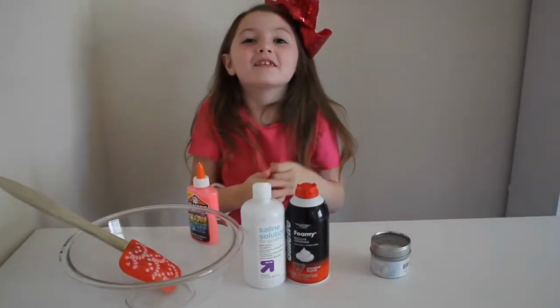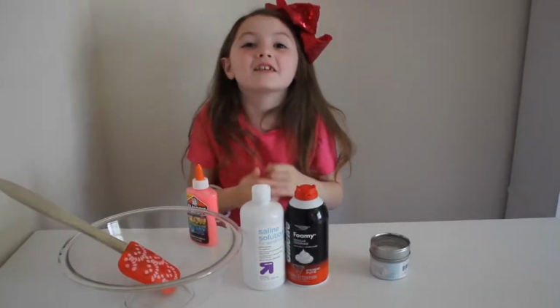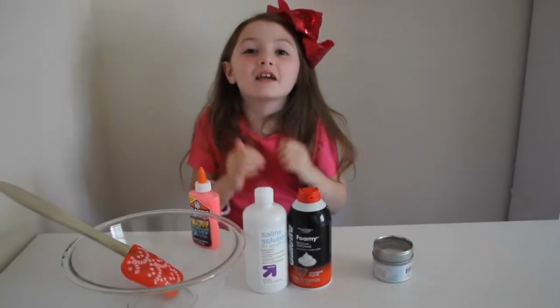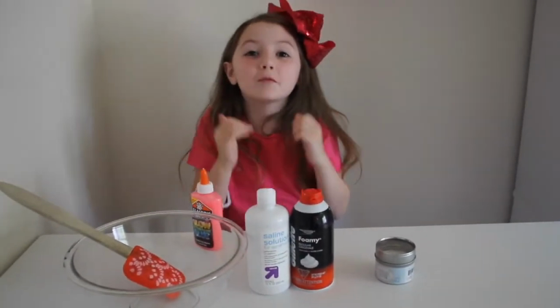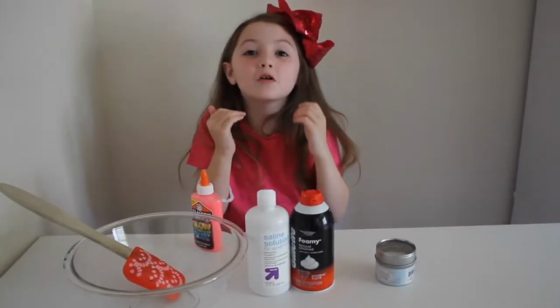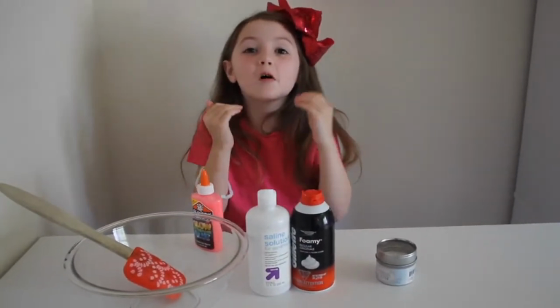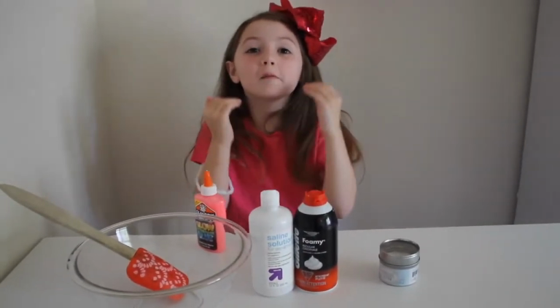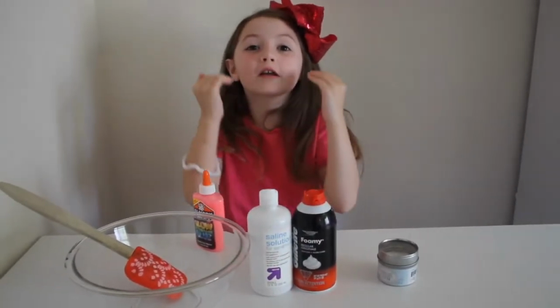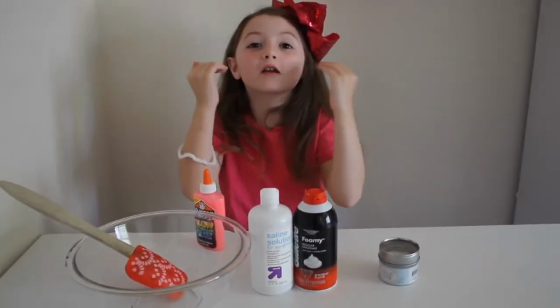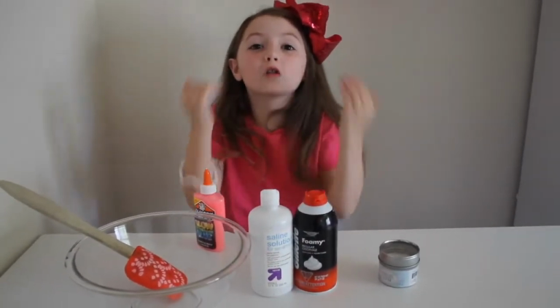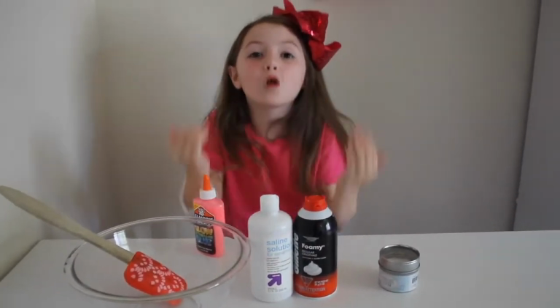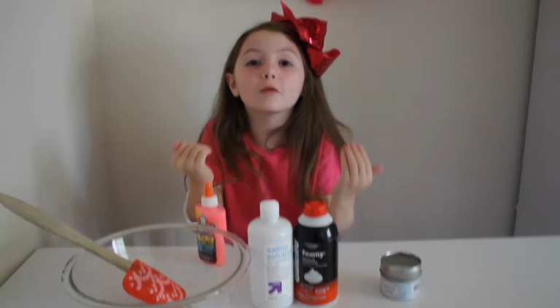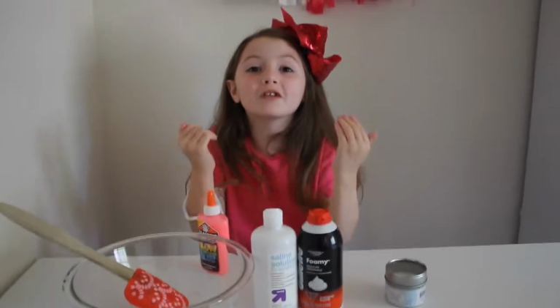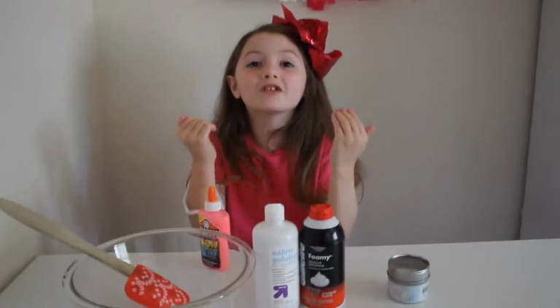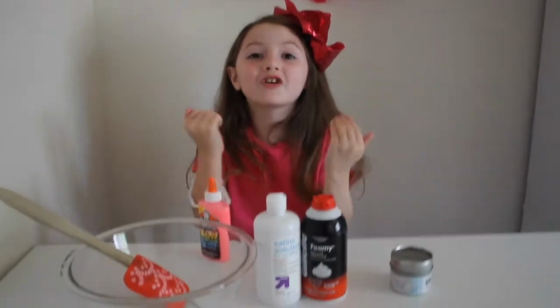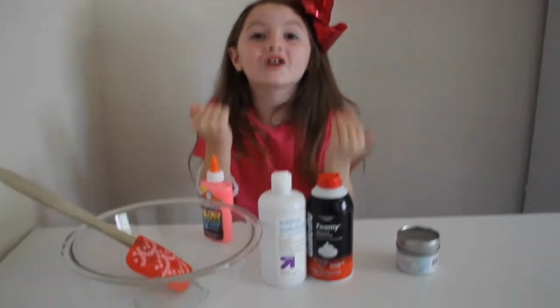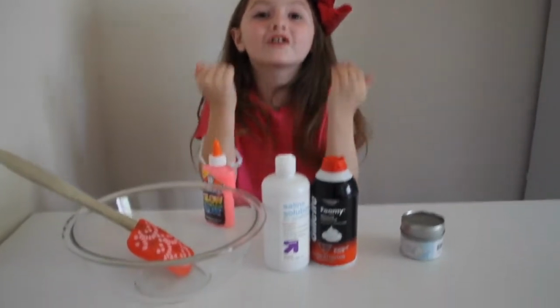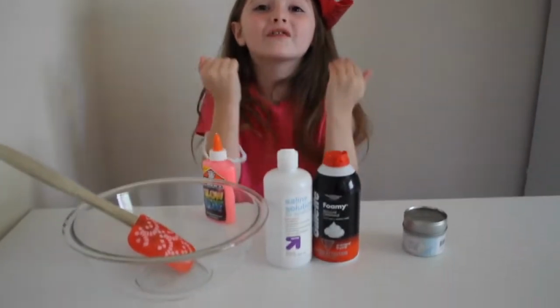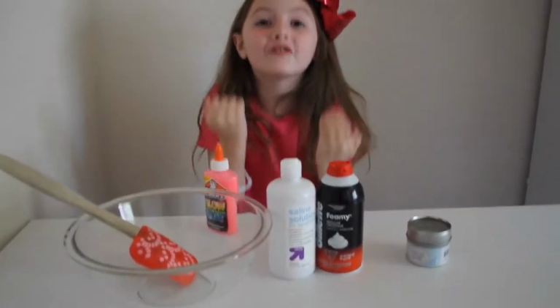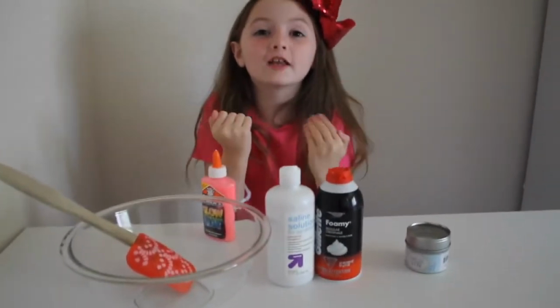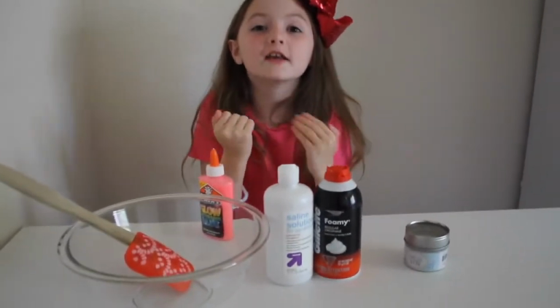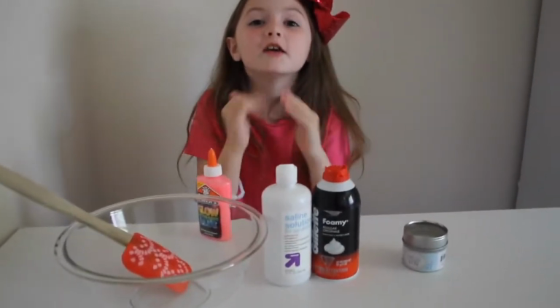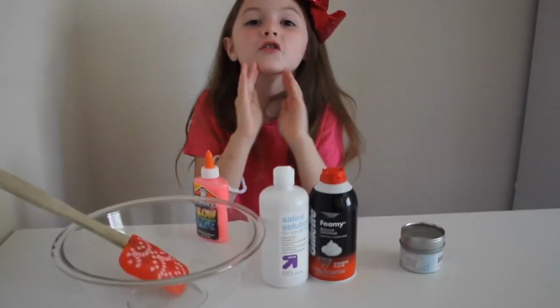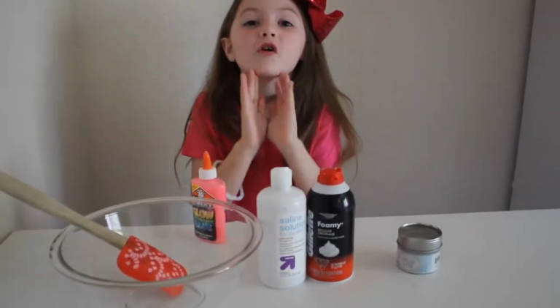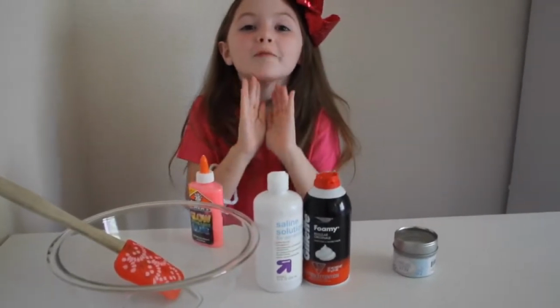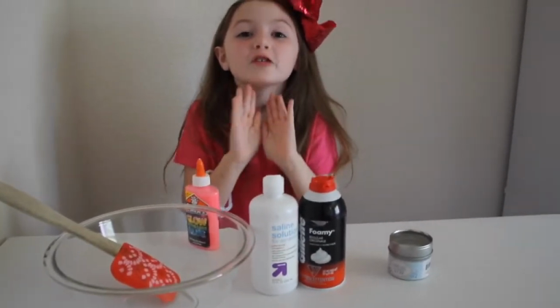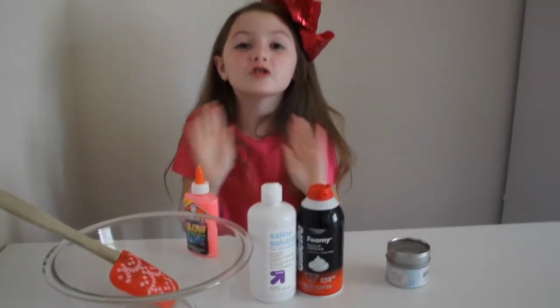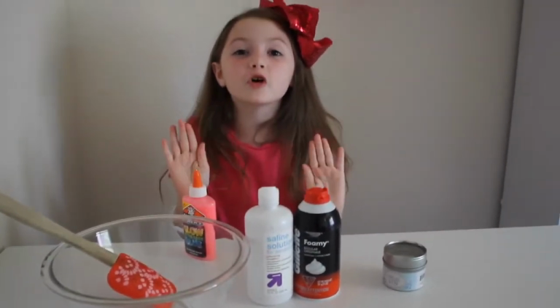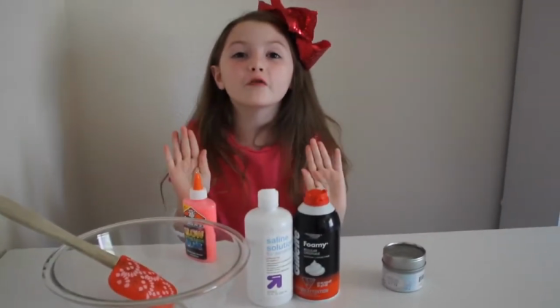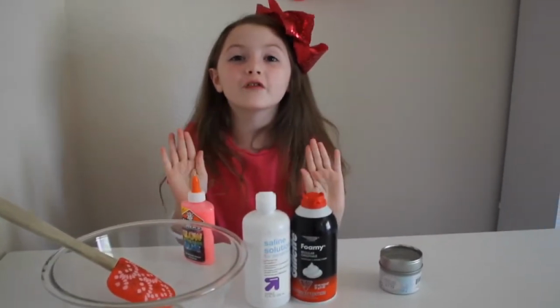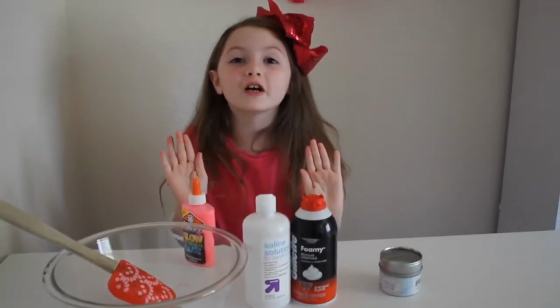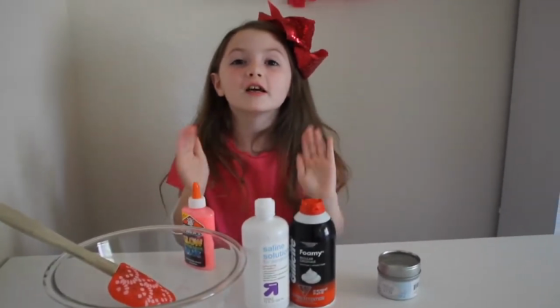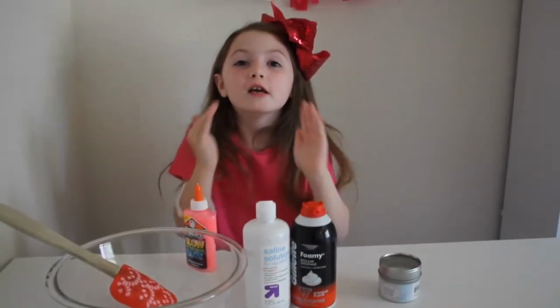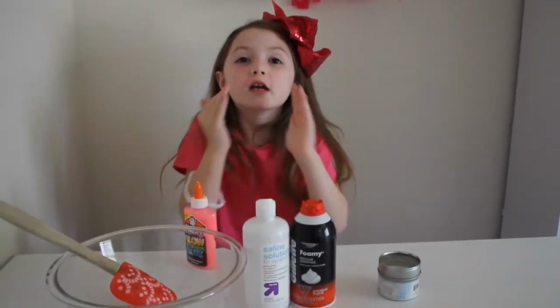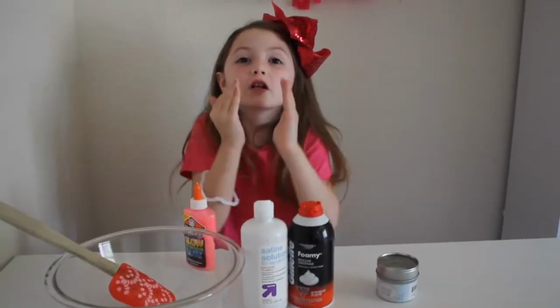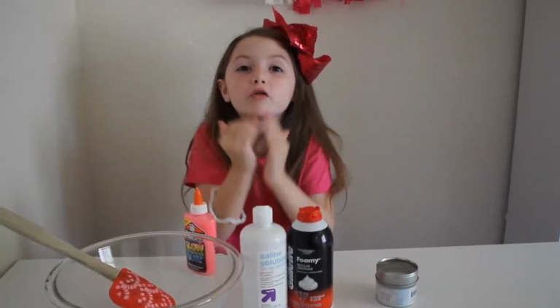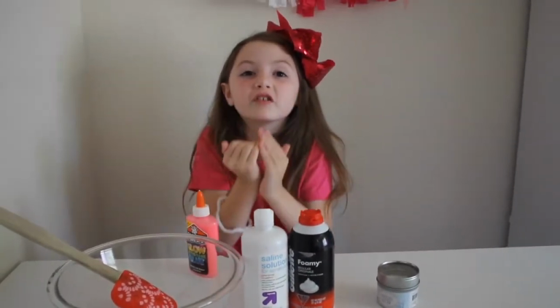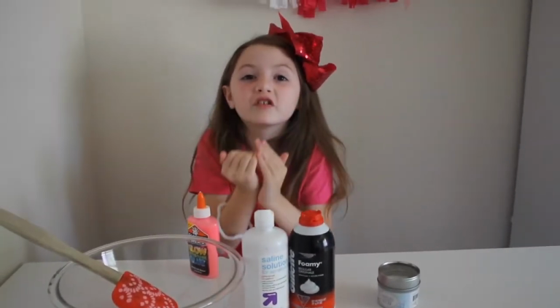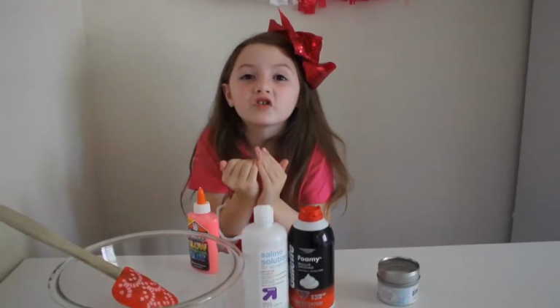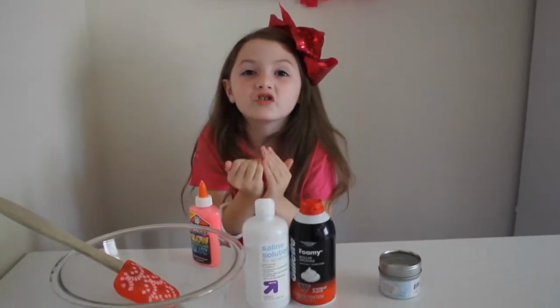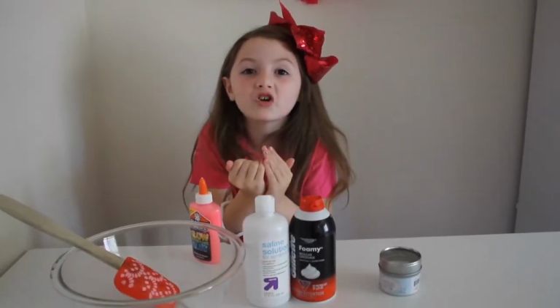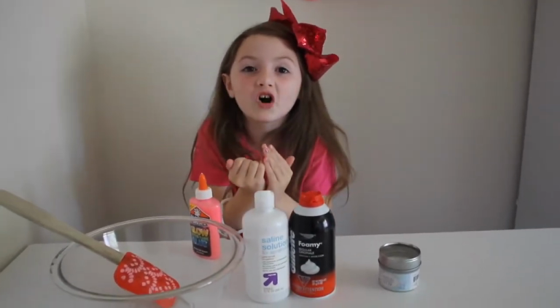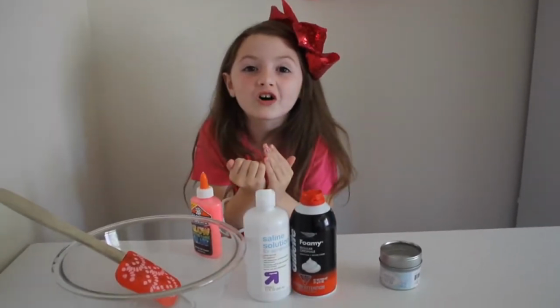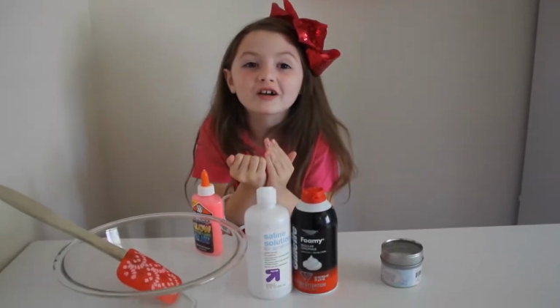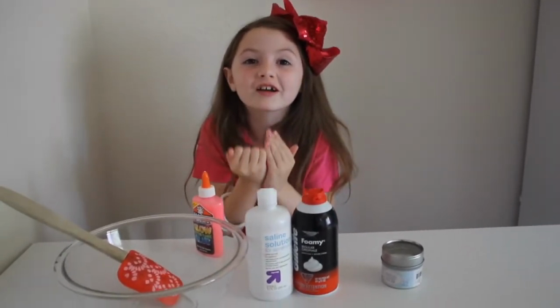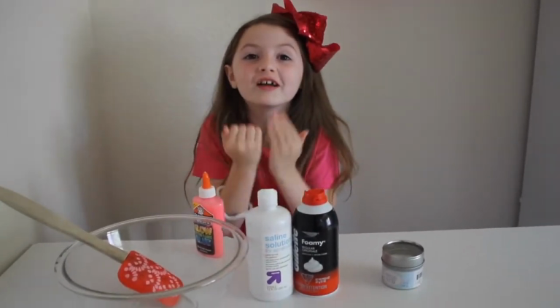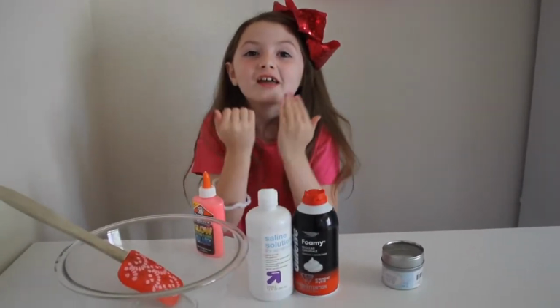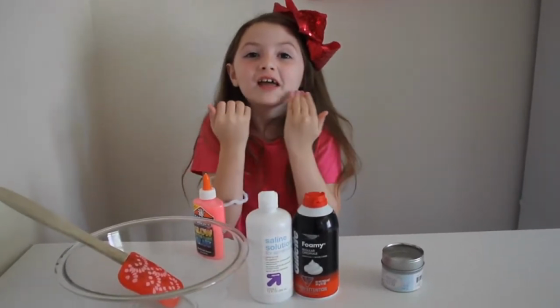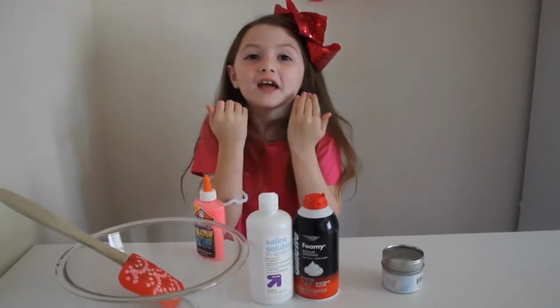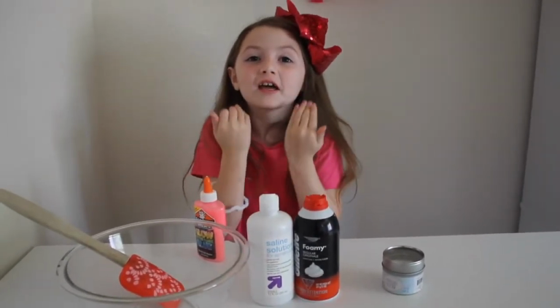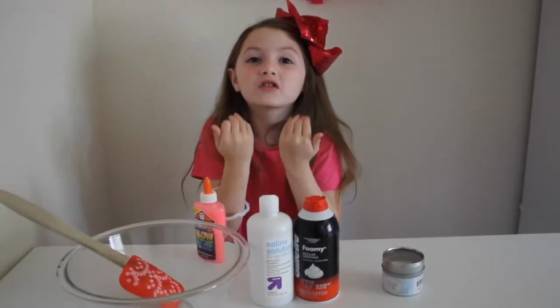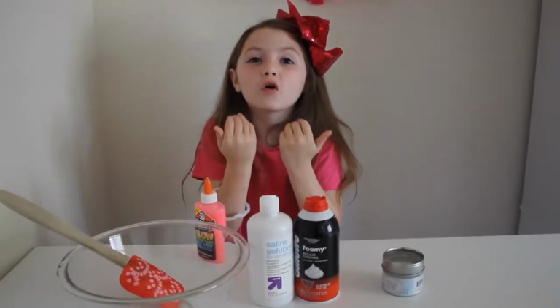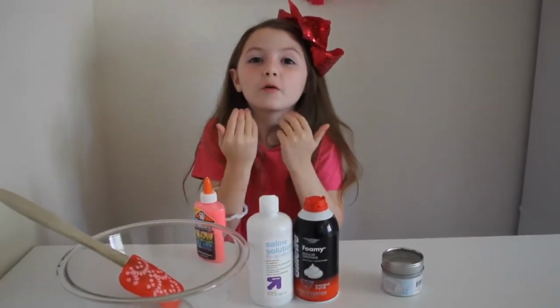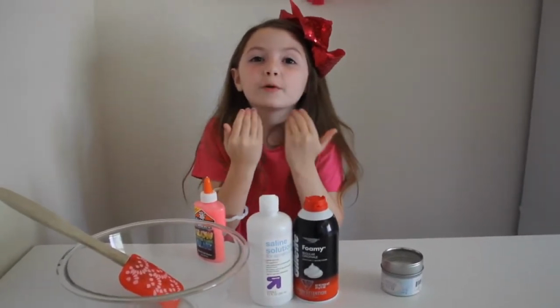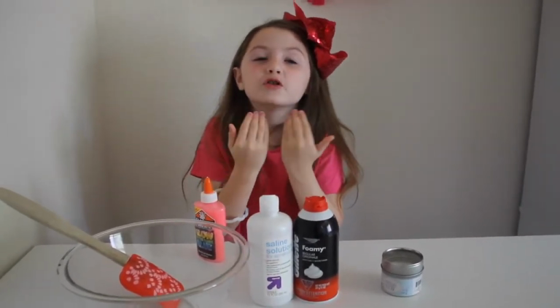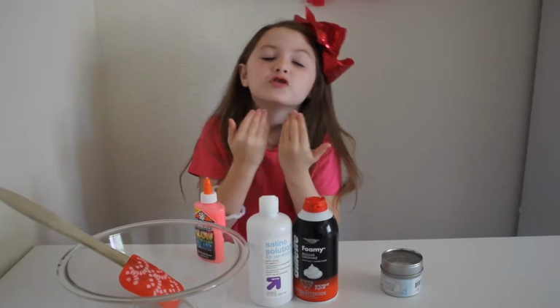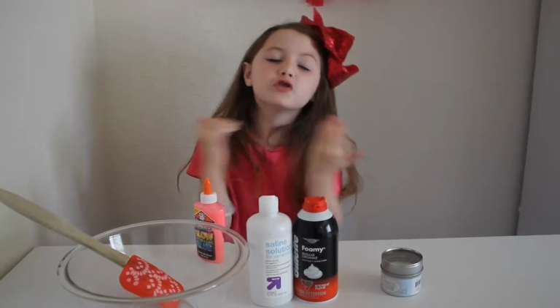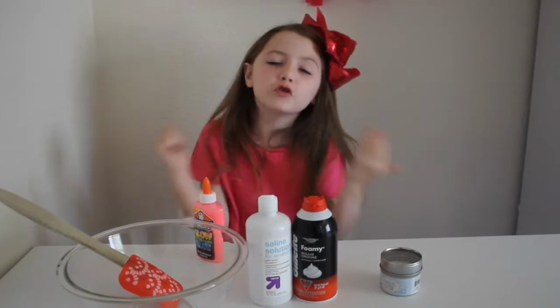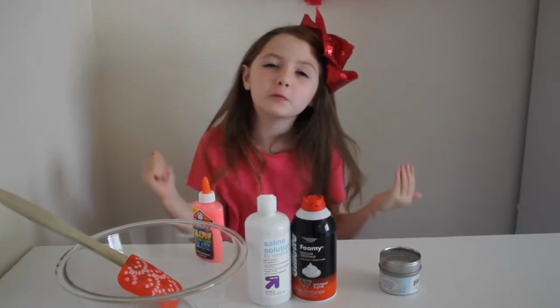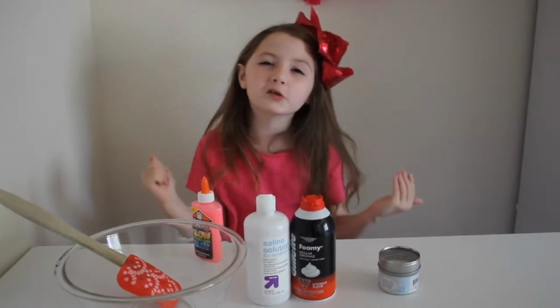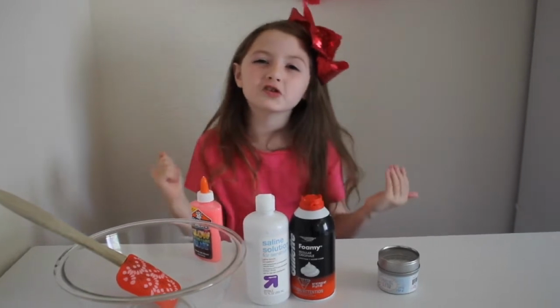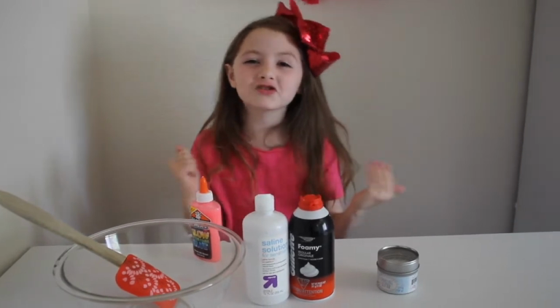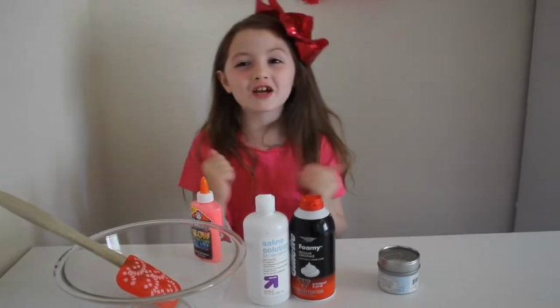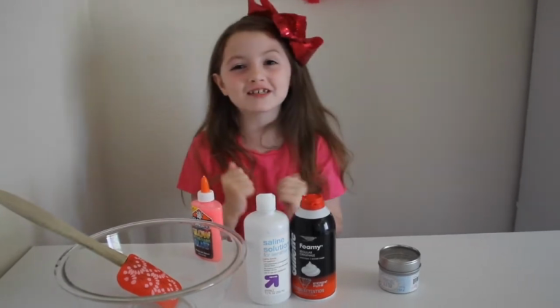Today we're going to make glow in the dark slime. It's going to be so fun. It glows in the dark and it's going to be super stretchy.